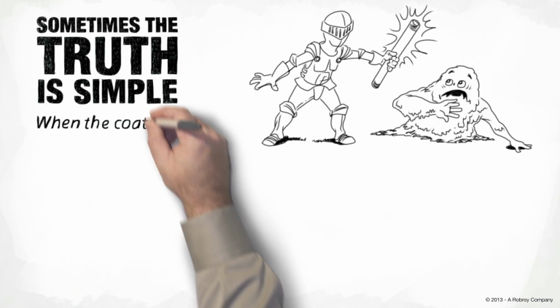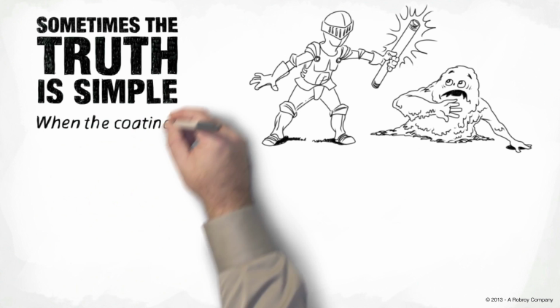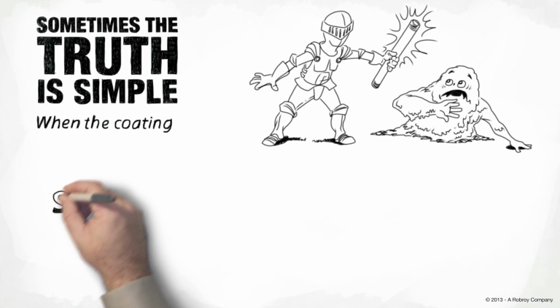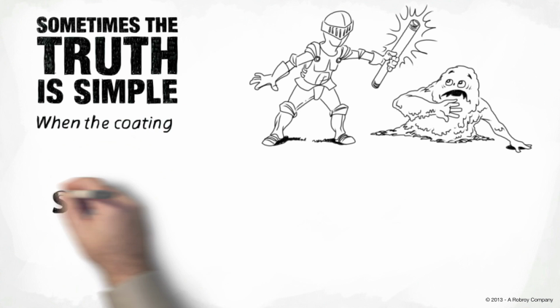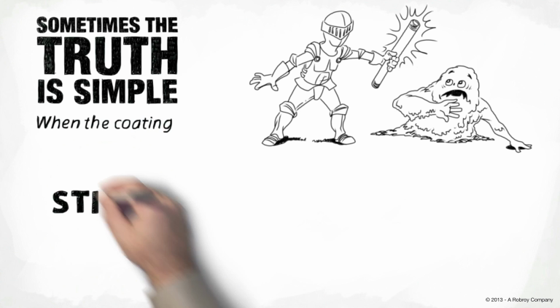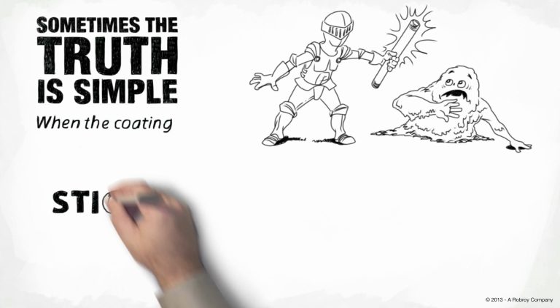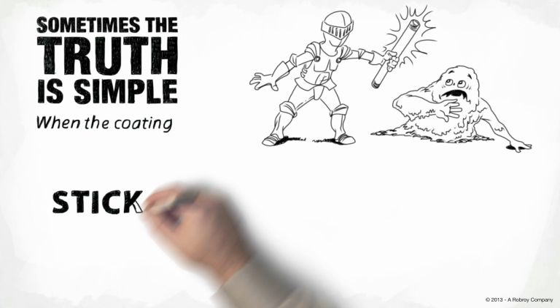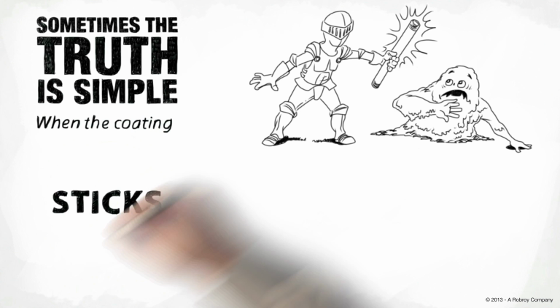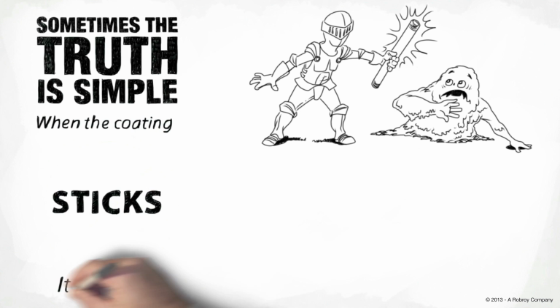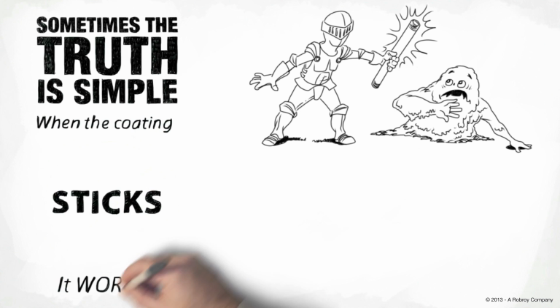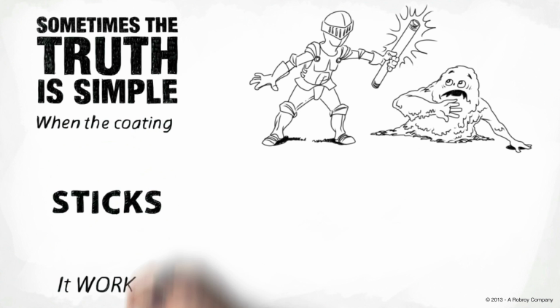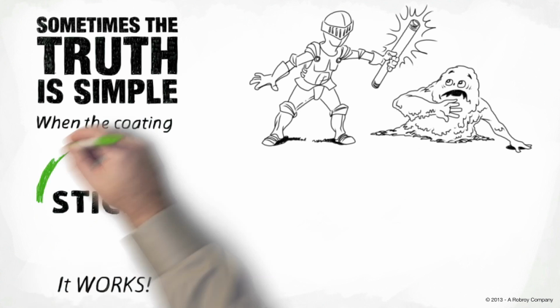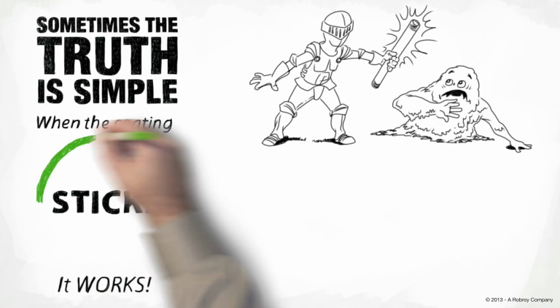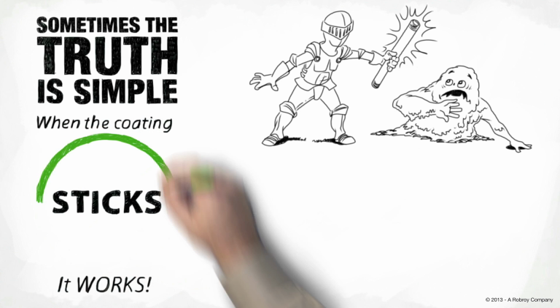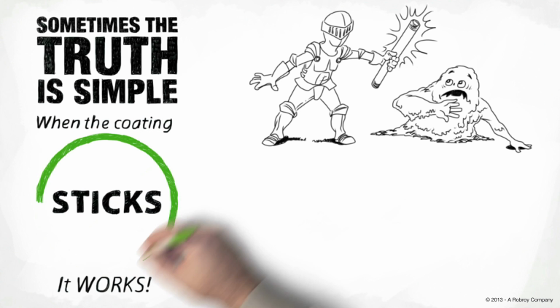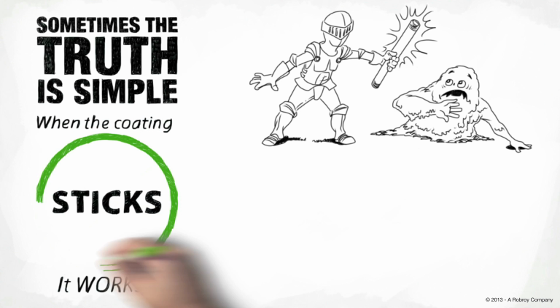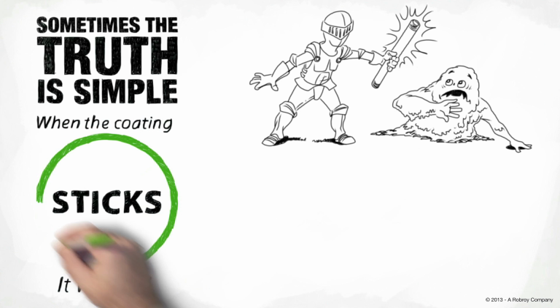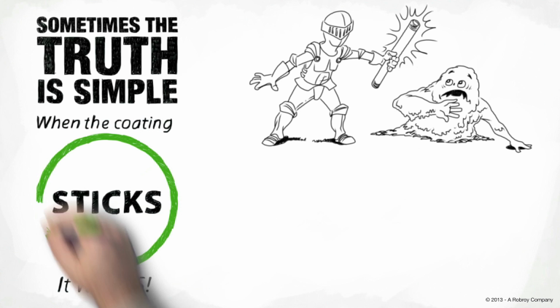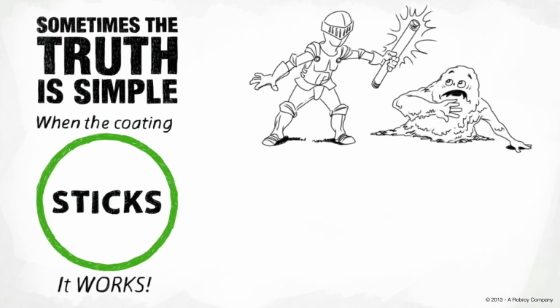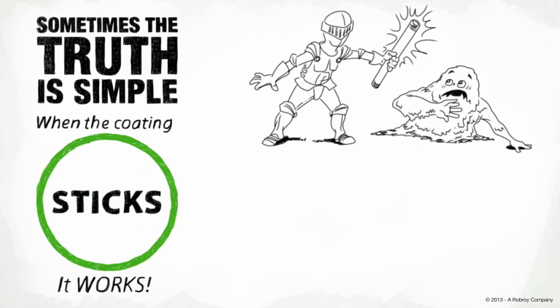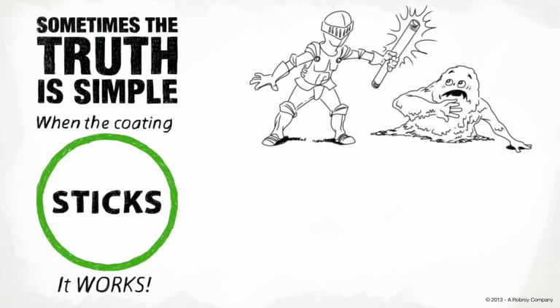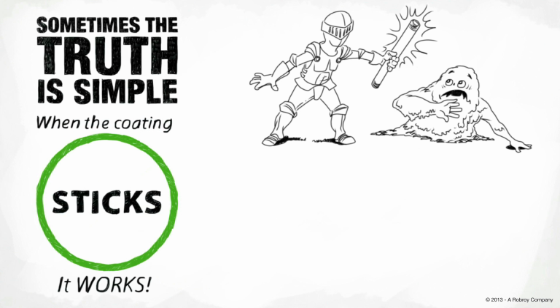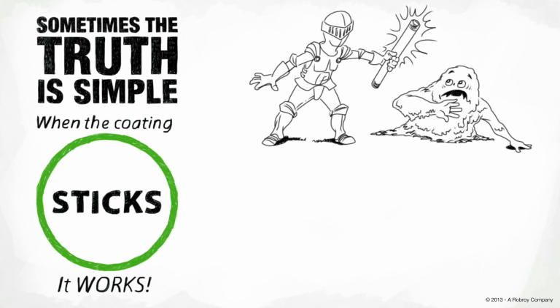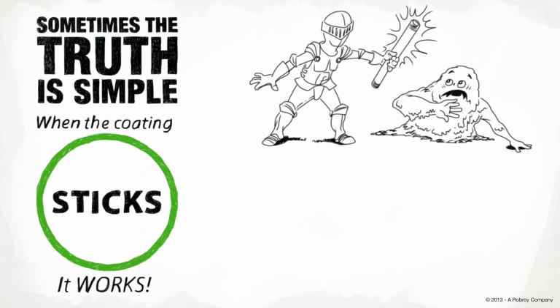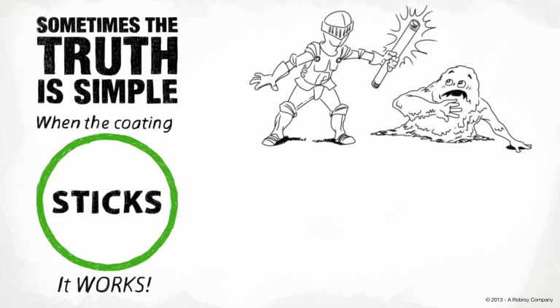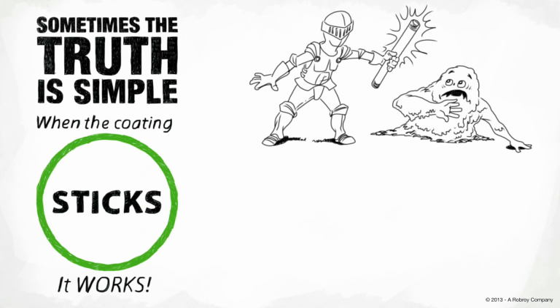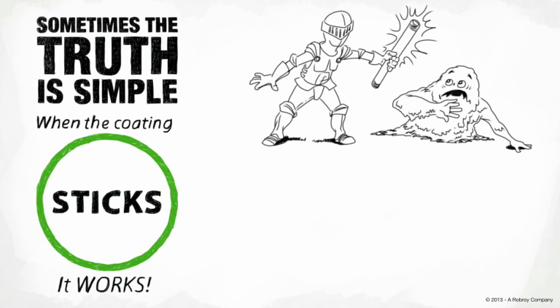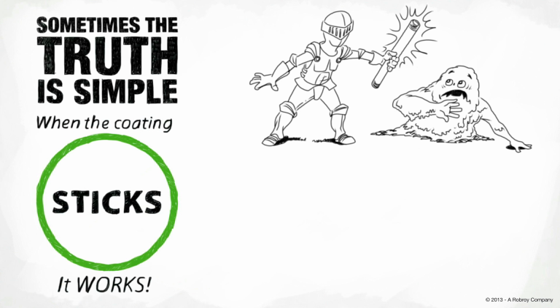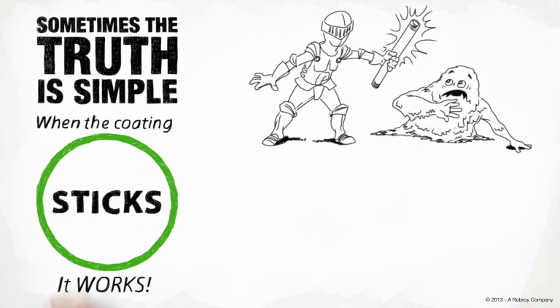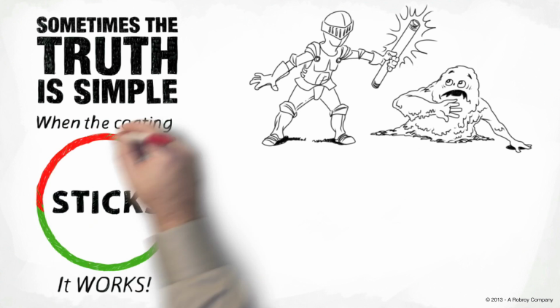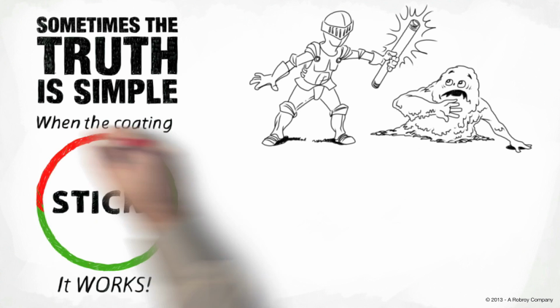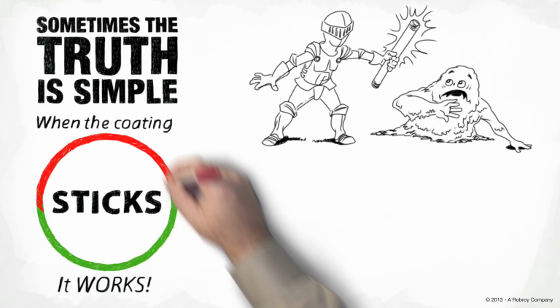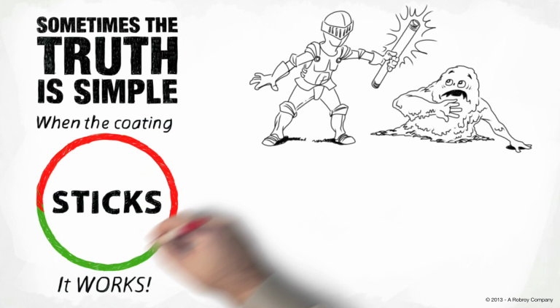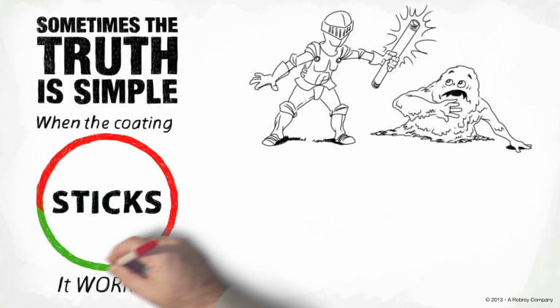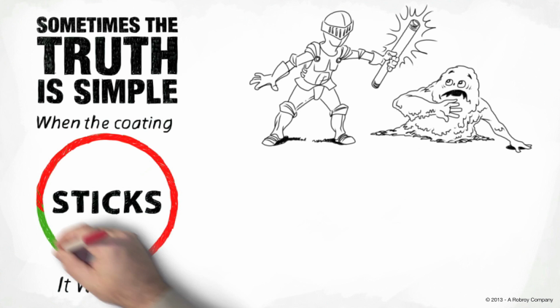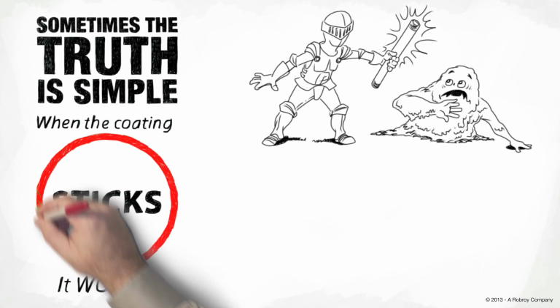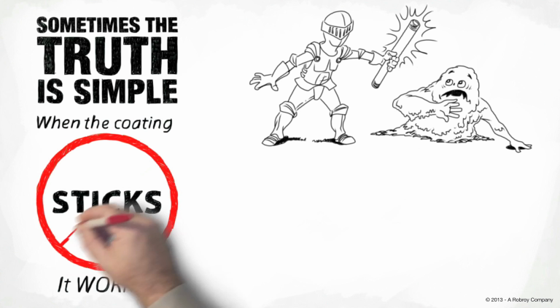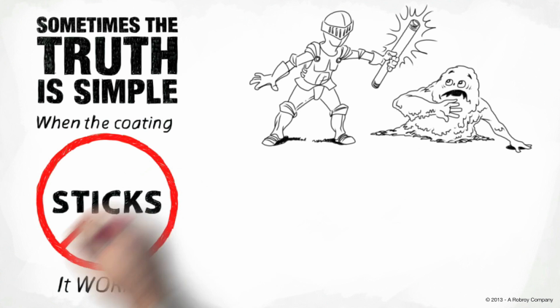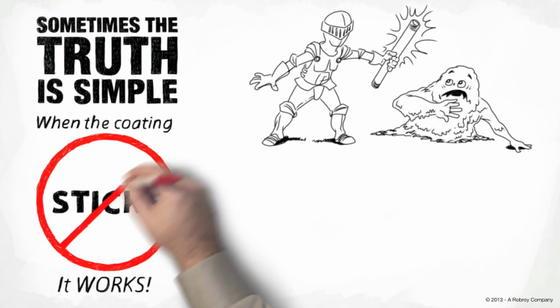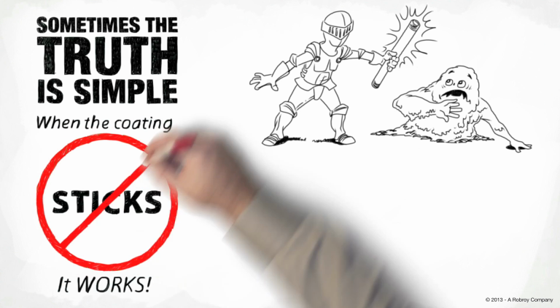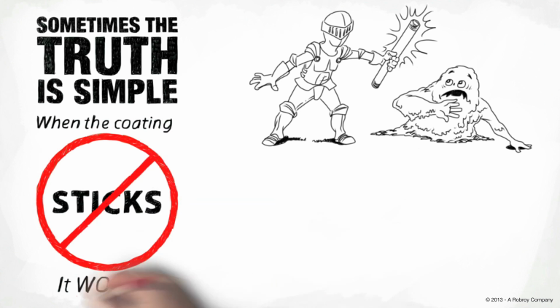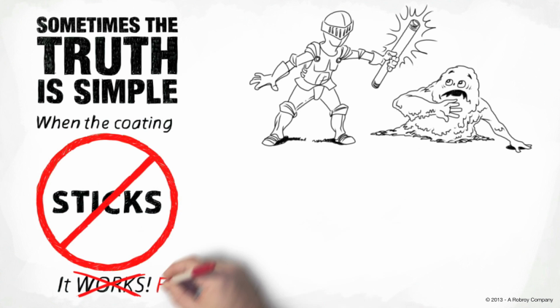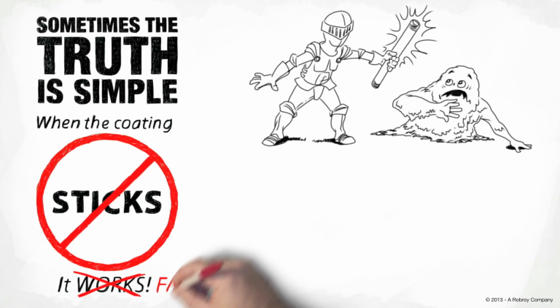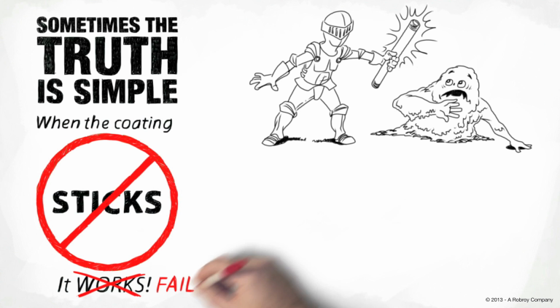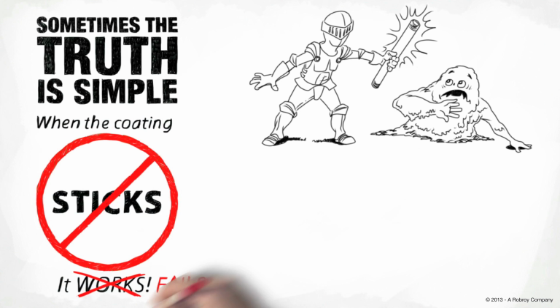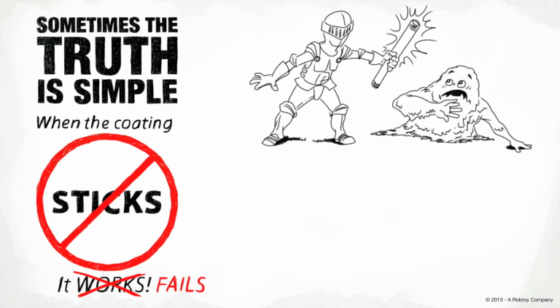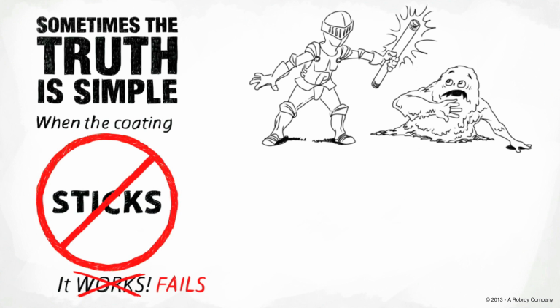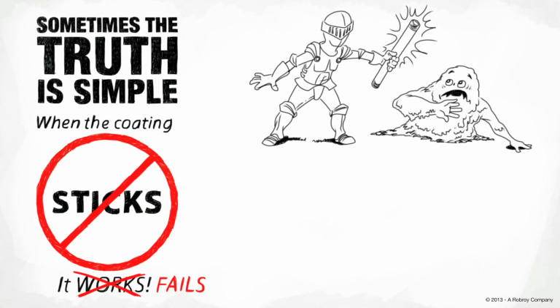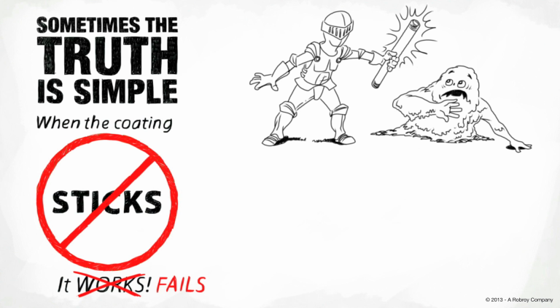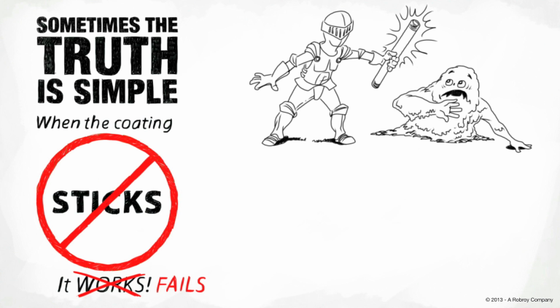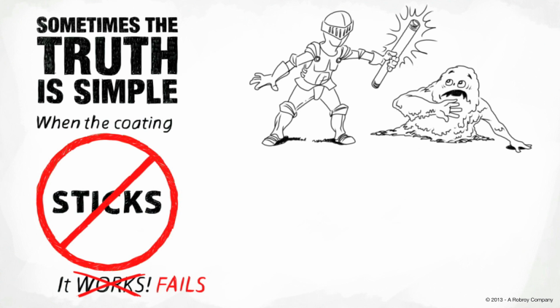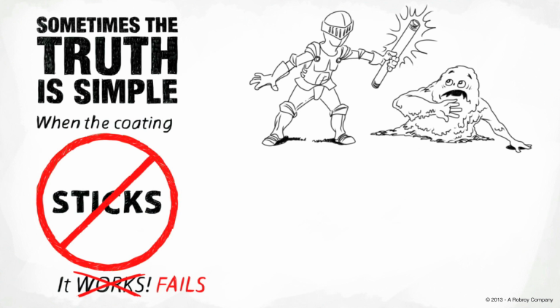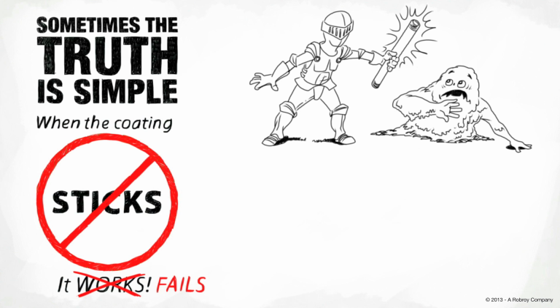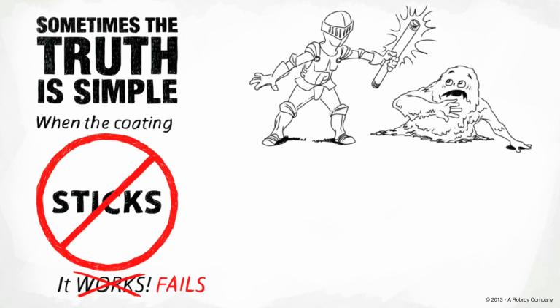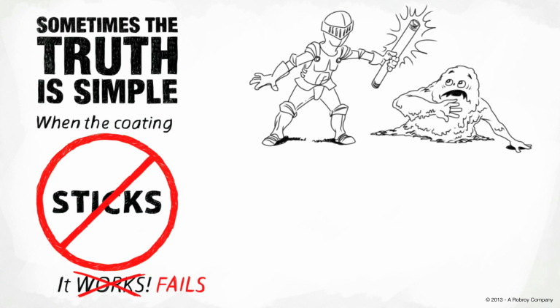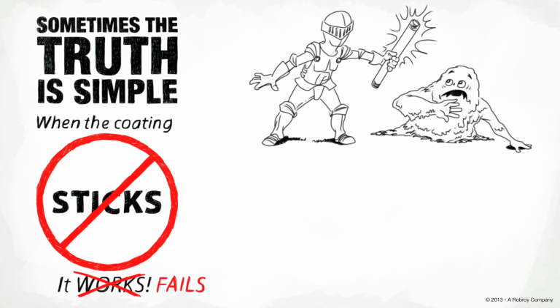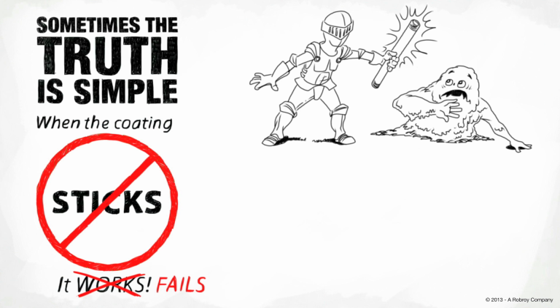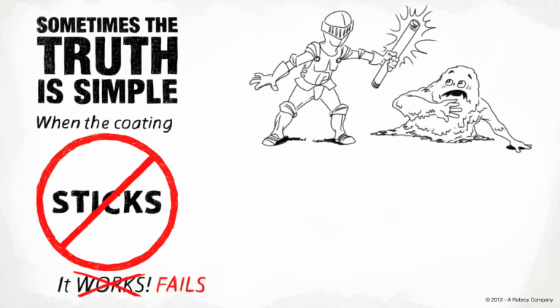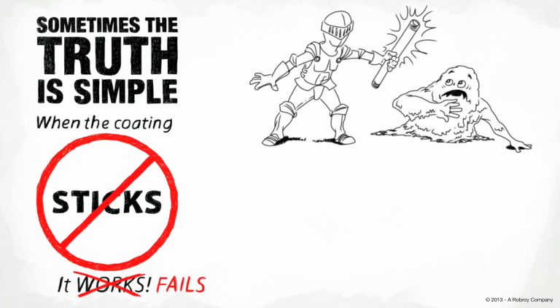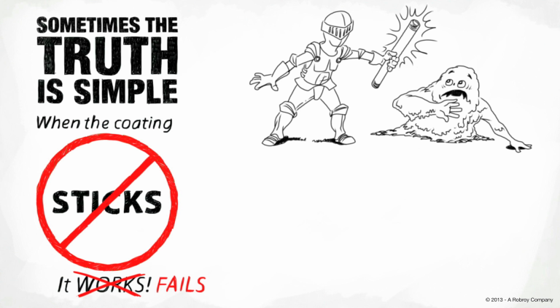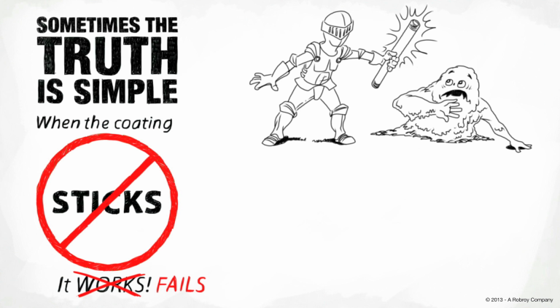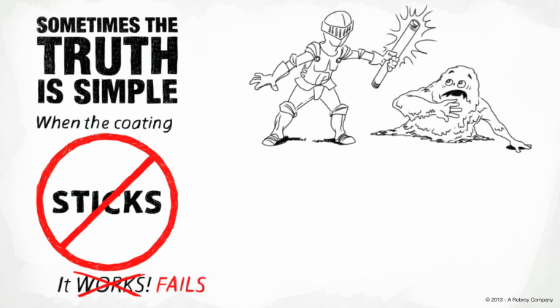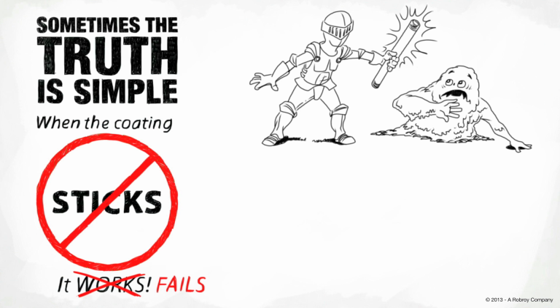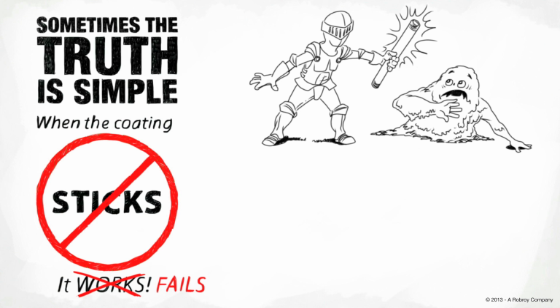When the coating sticks, it works. When the coating doesn't stick, it fails. You lose and corrosion wins.